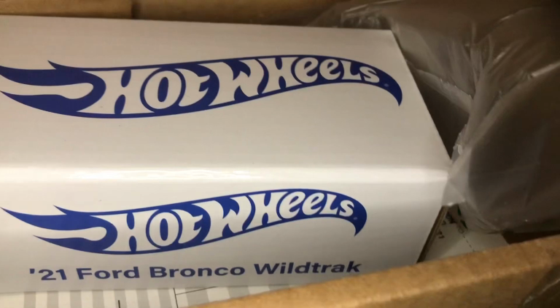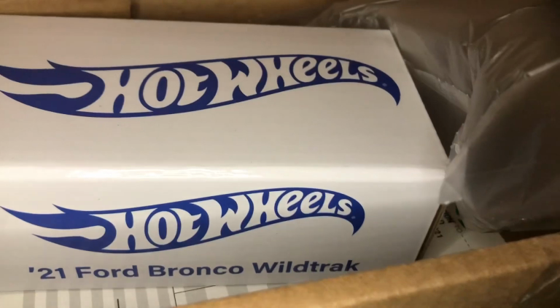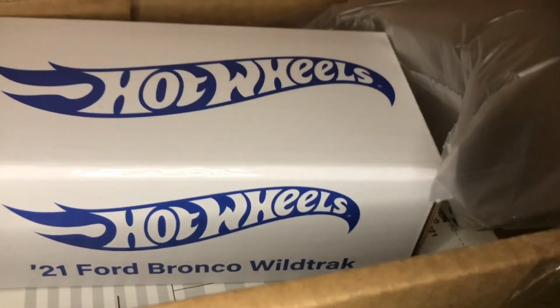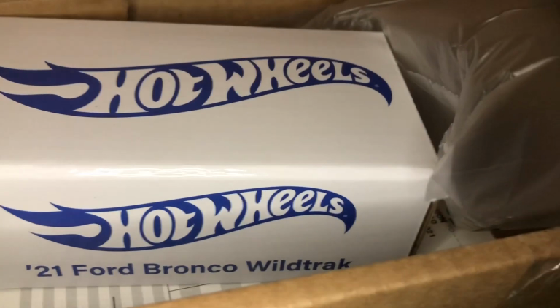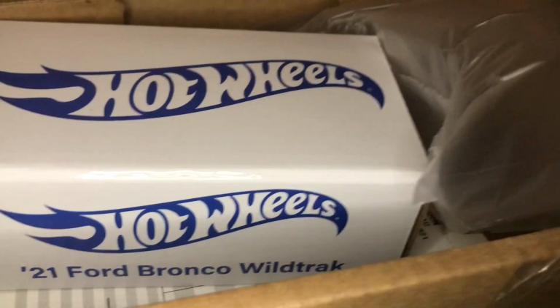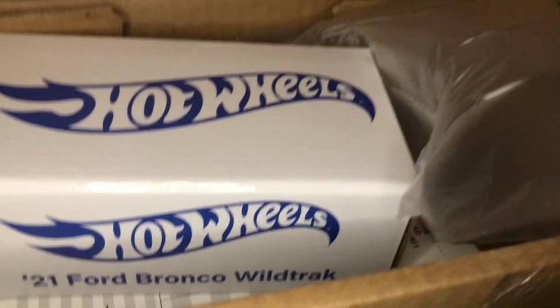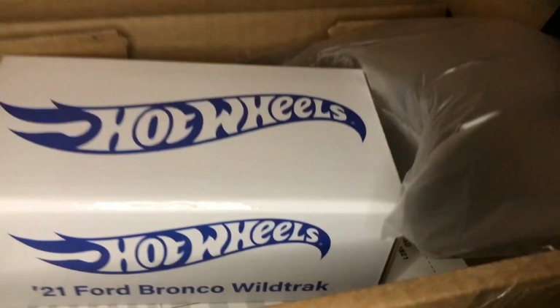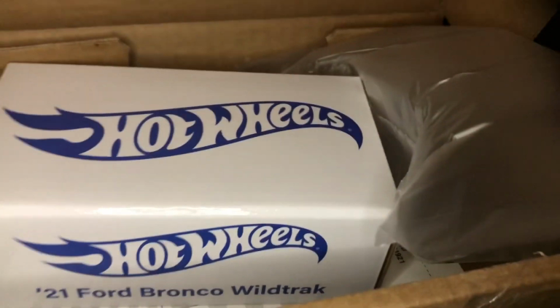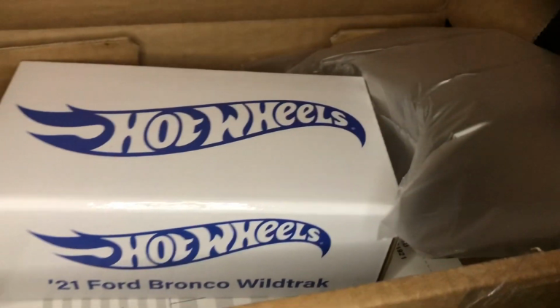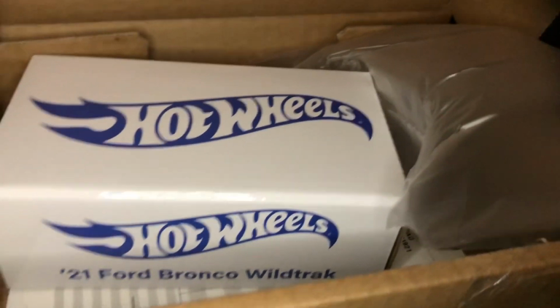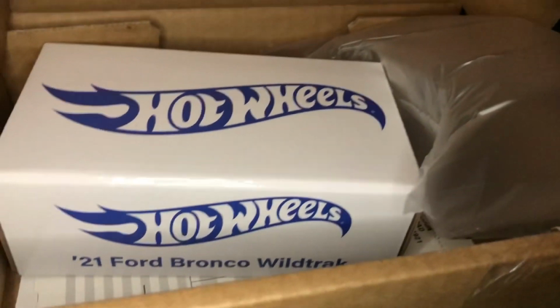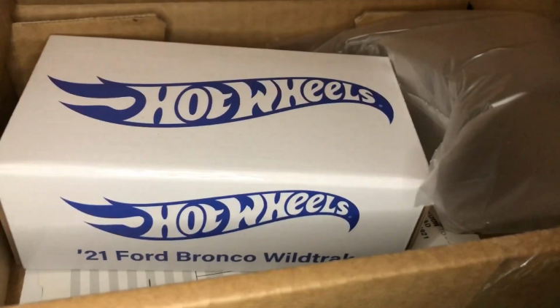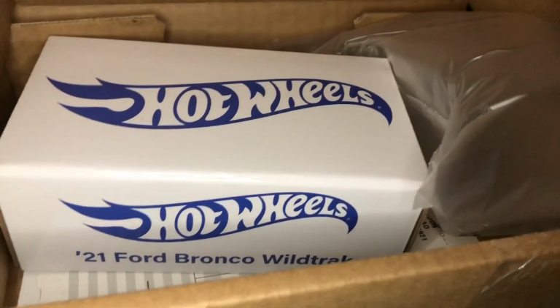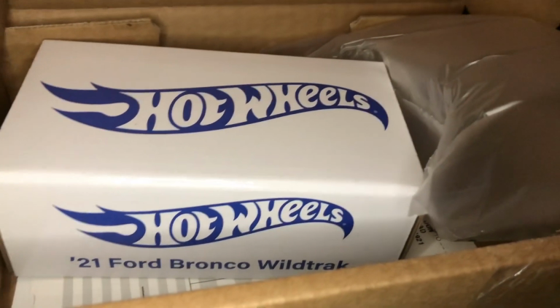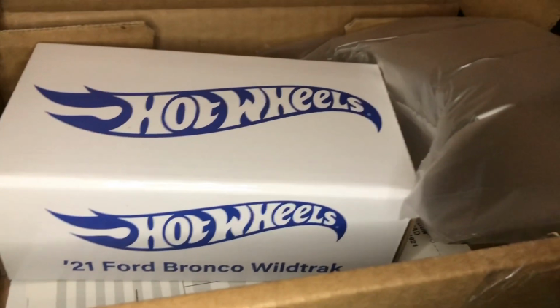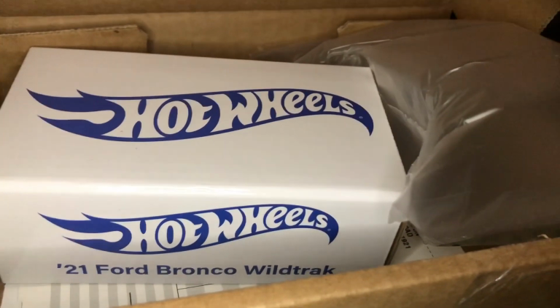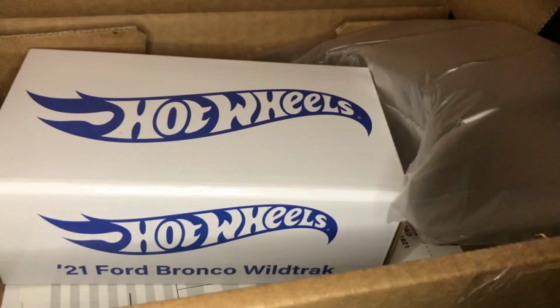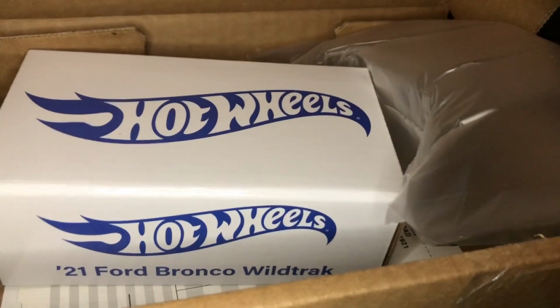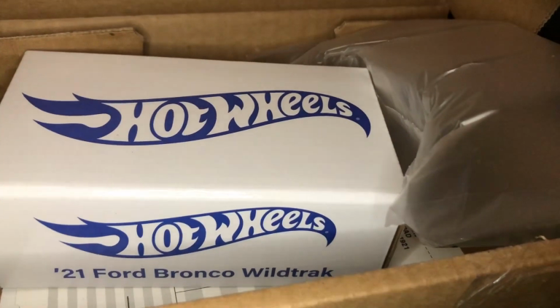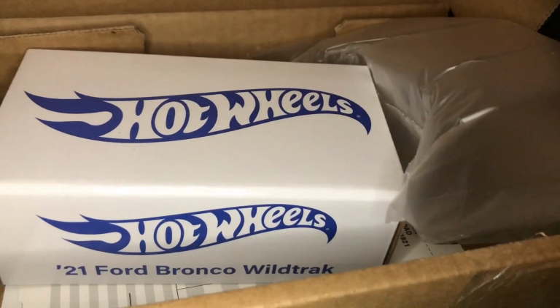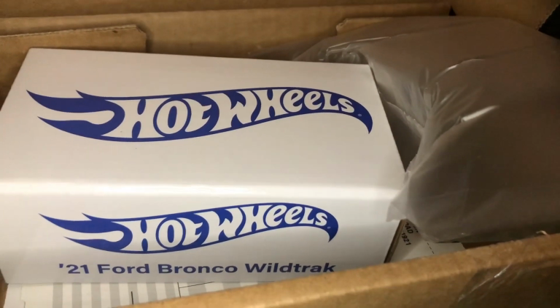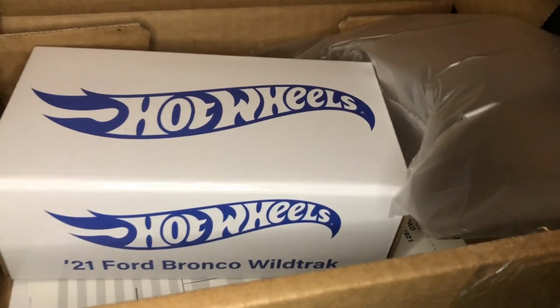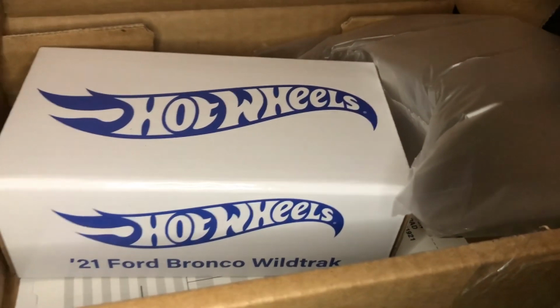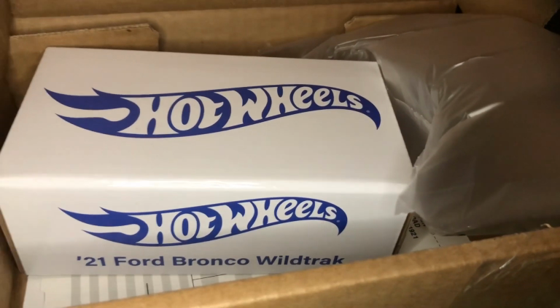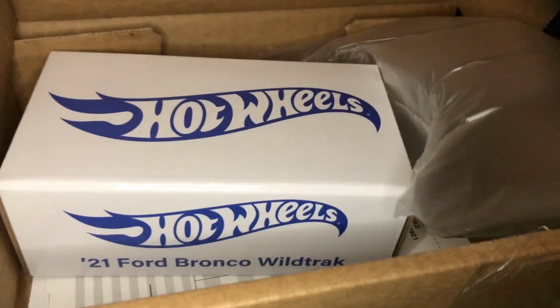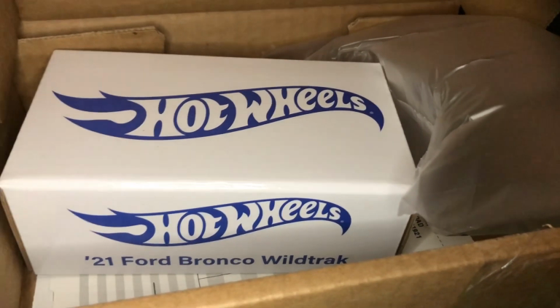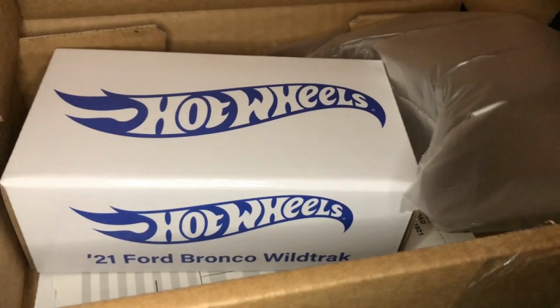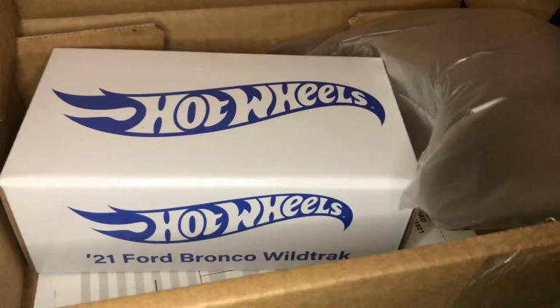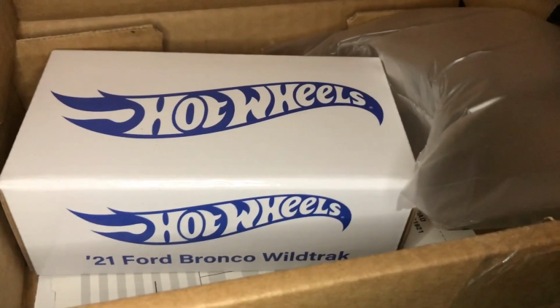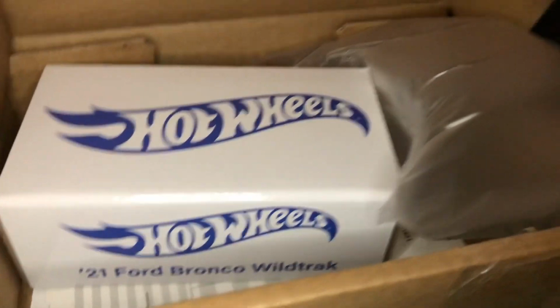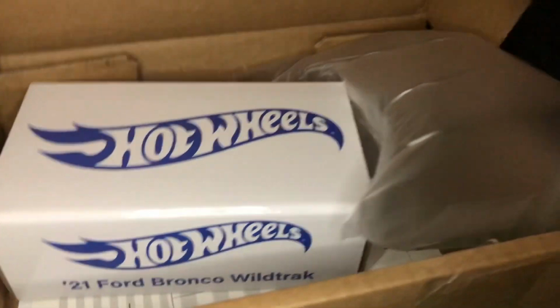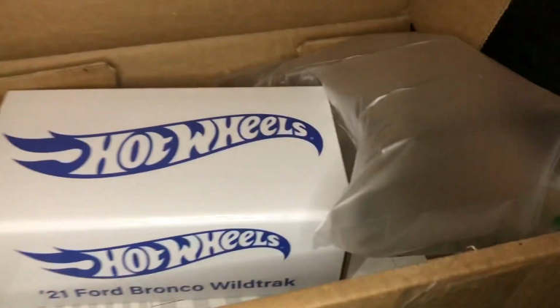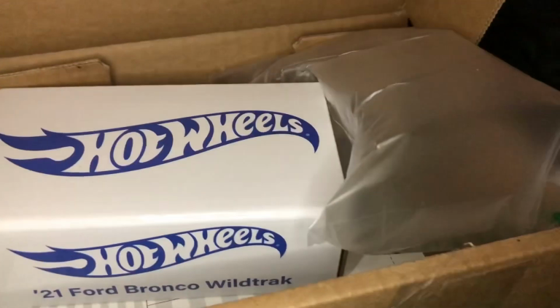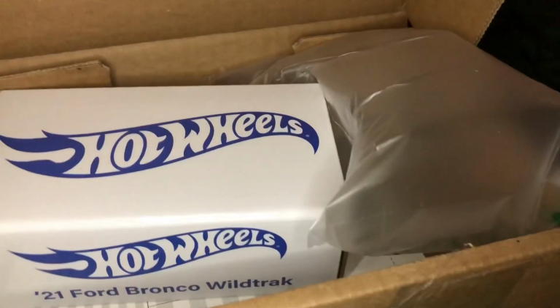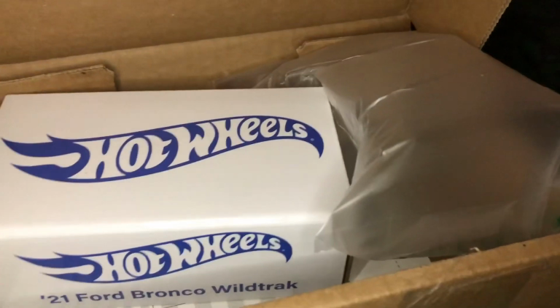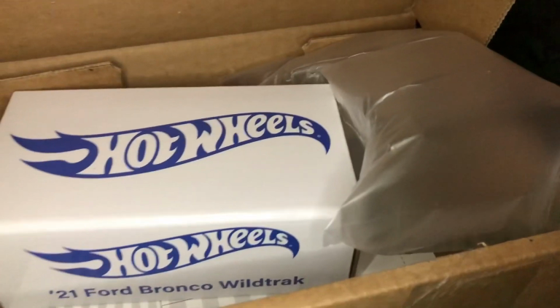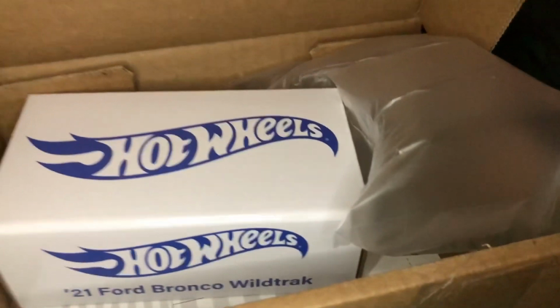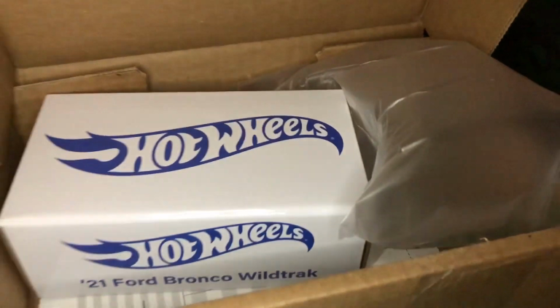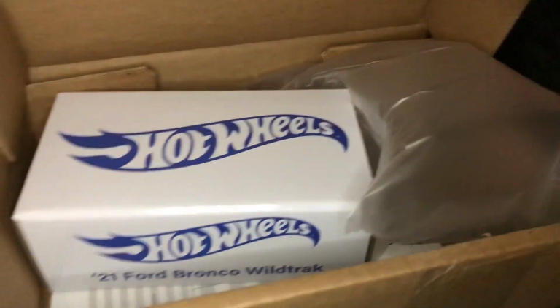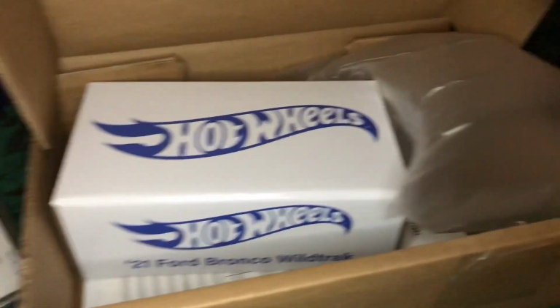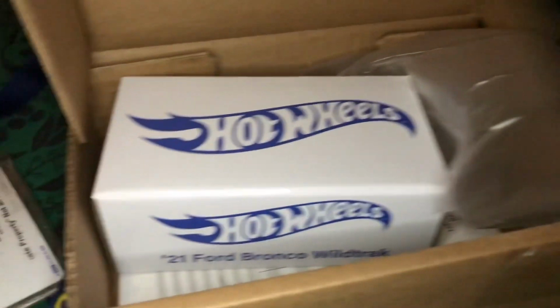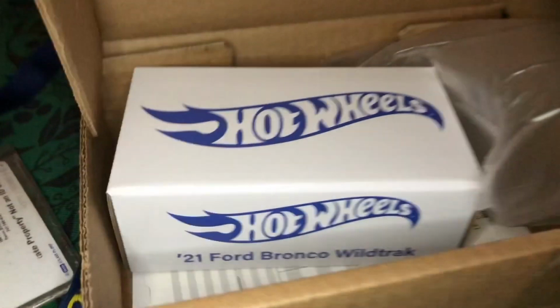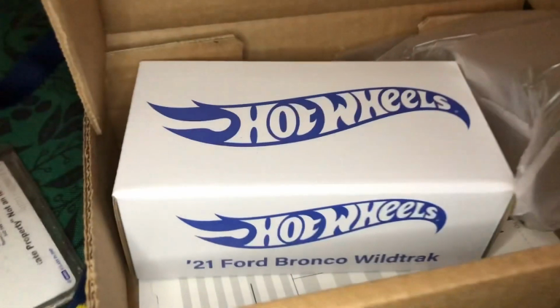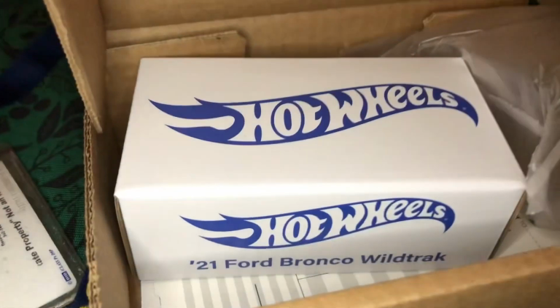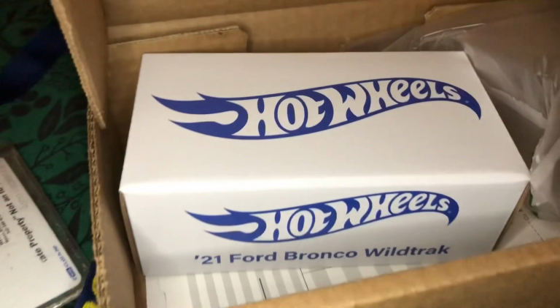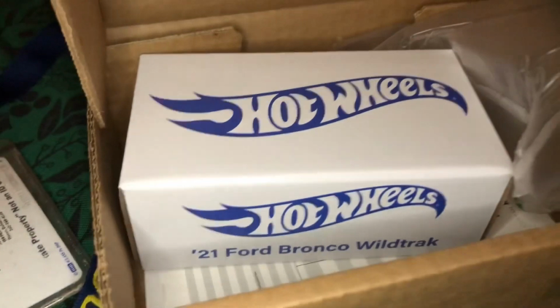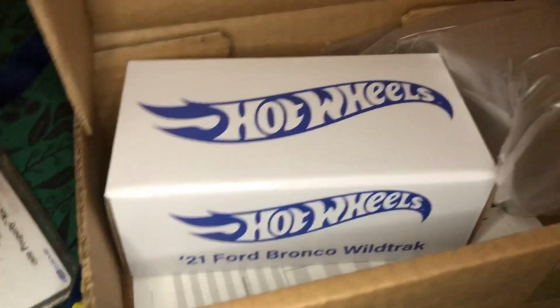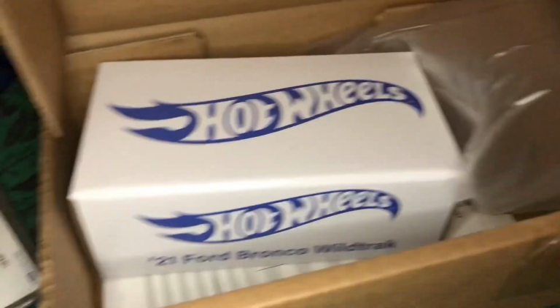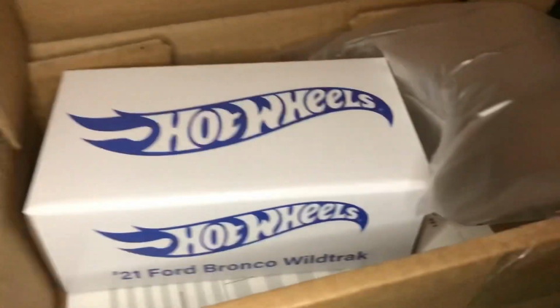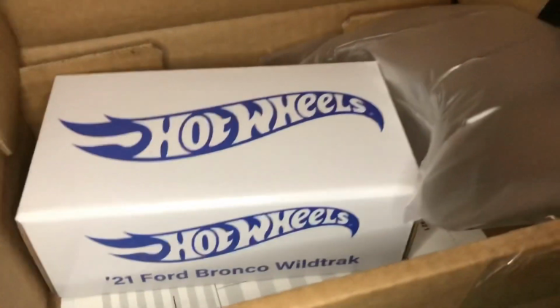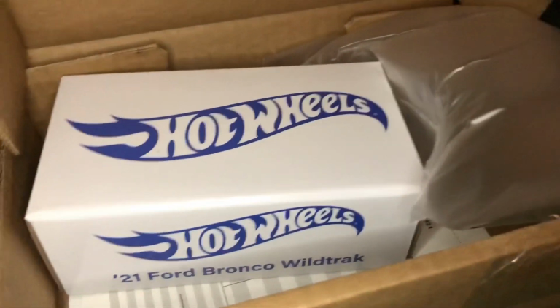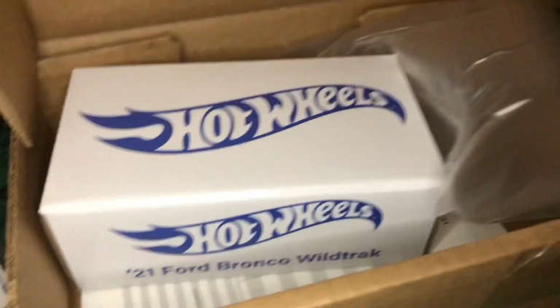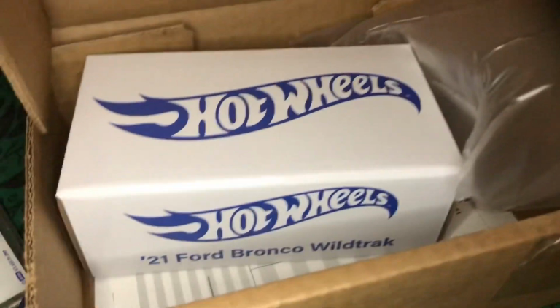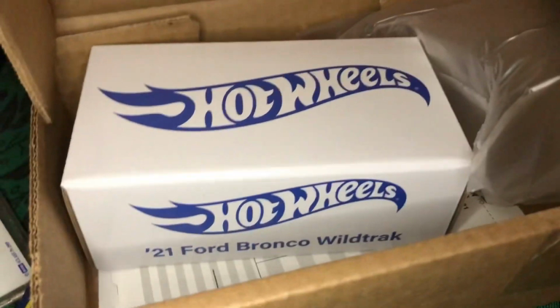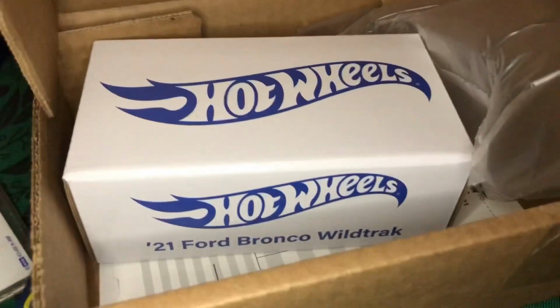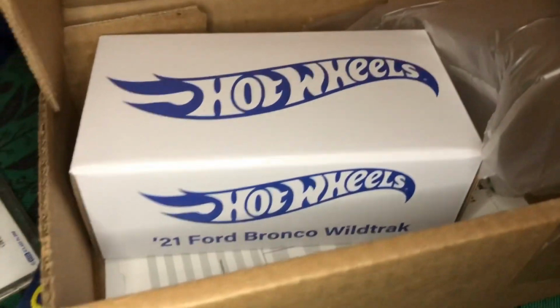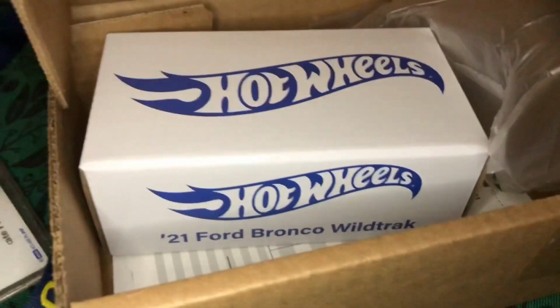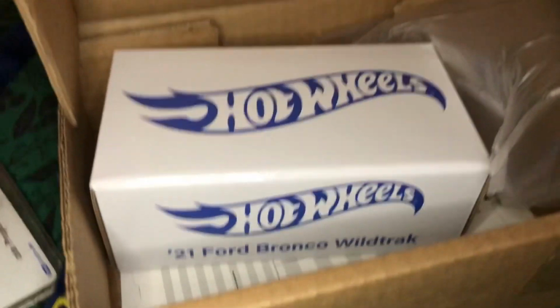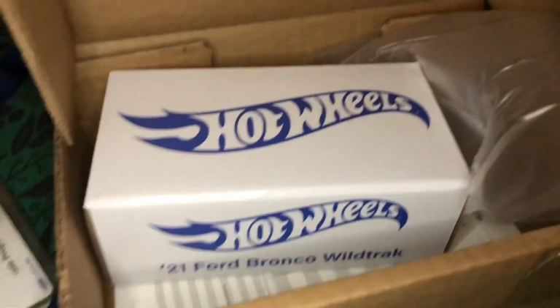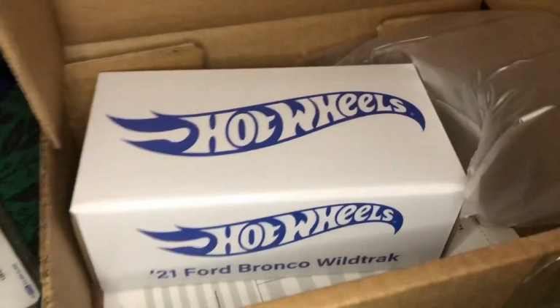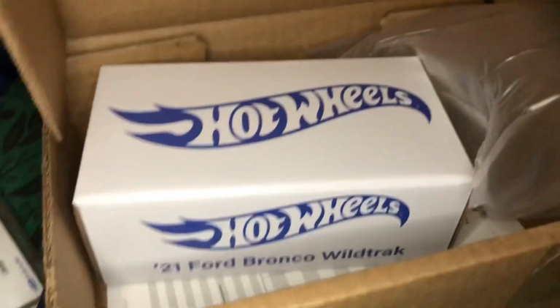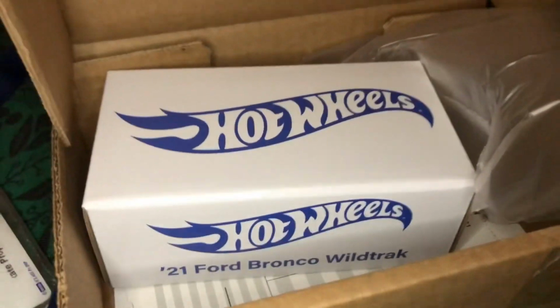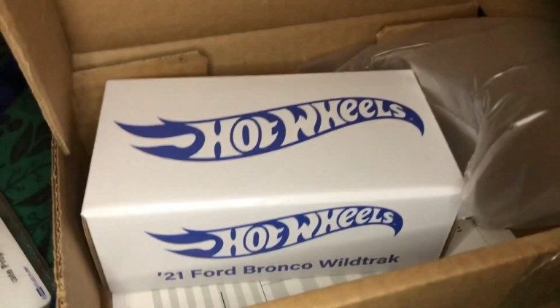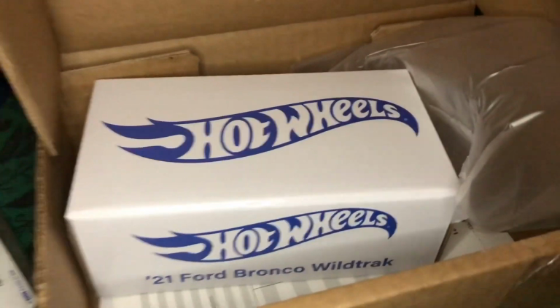Hey everyone, the man behind King Size Customs, Kevin A. Creedon, here with an RLC unboxing.